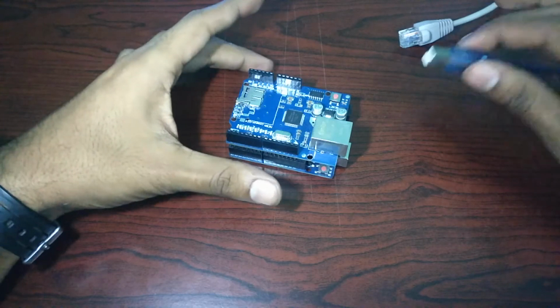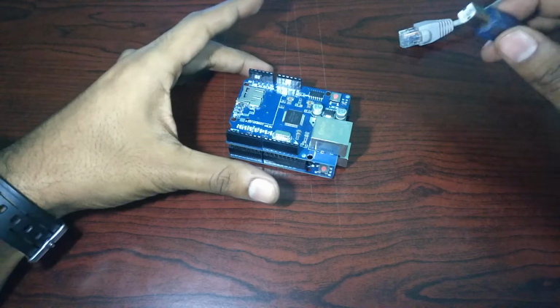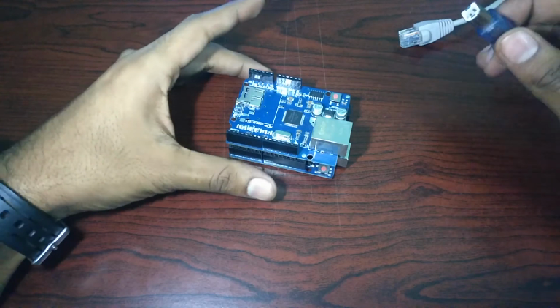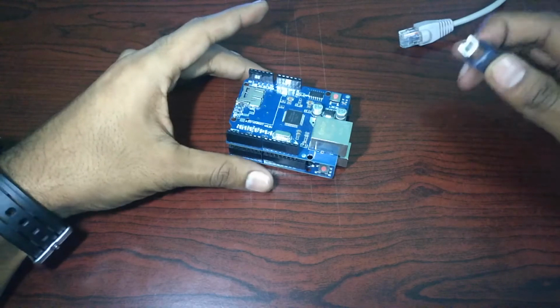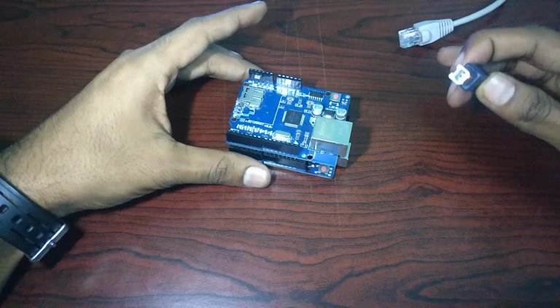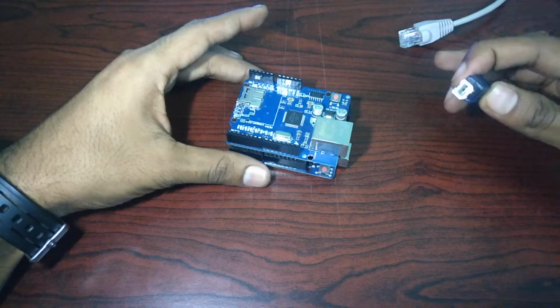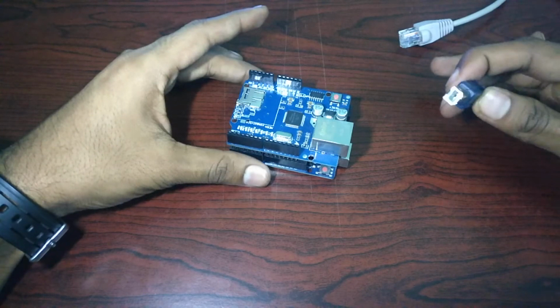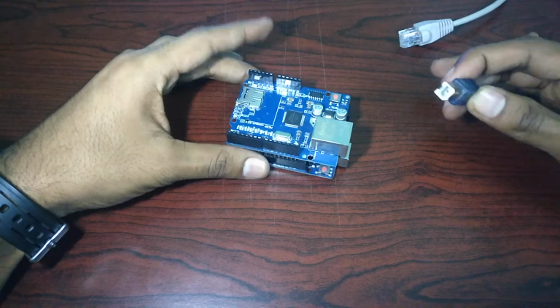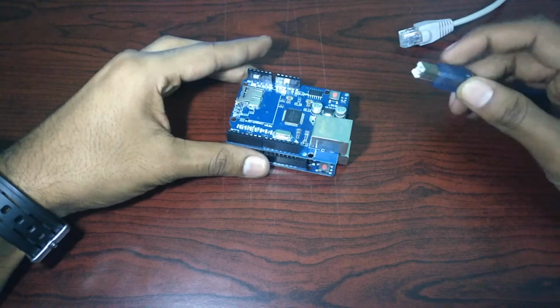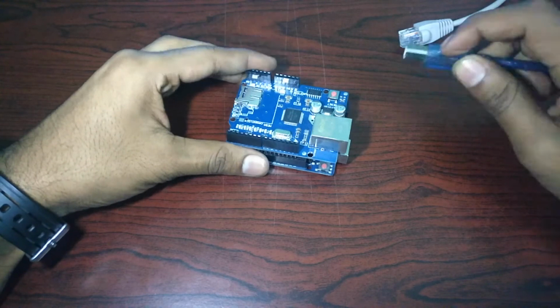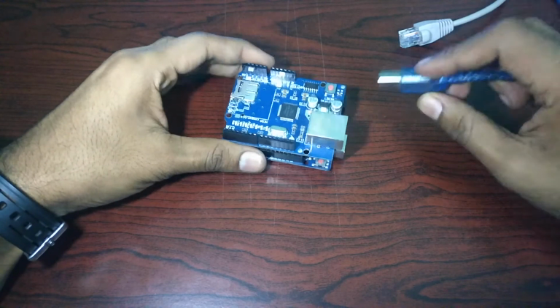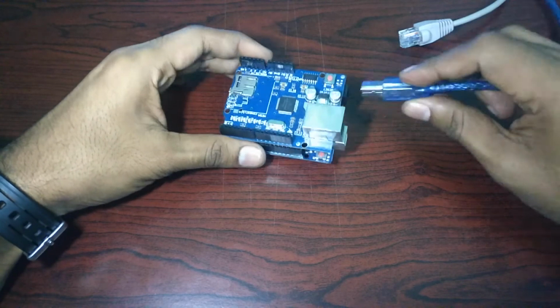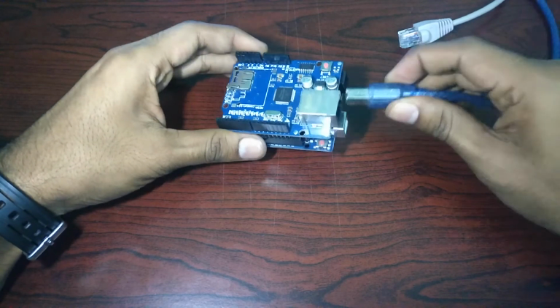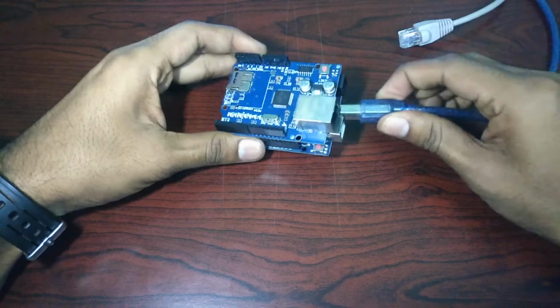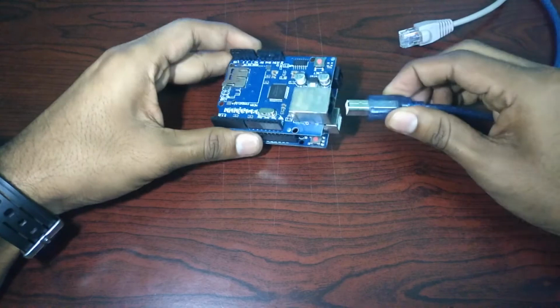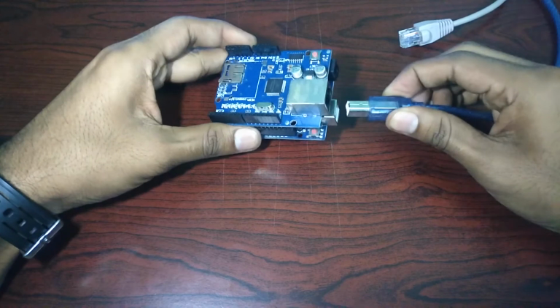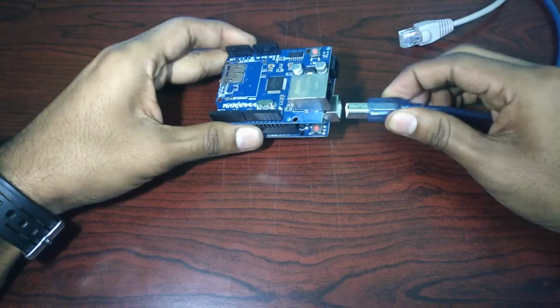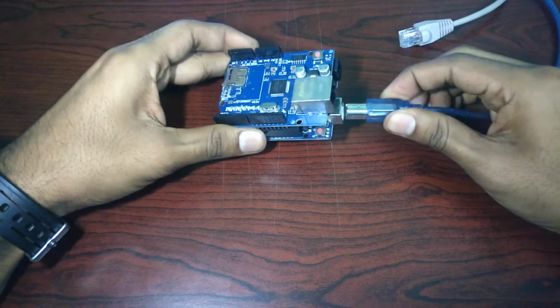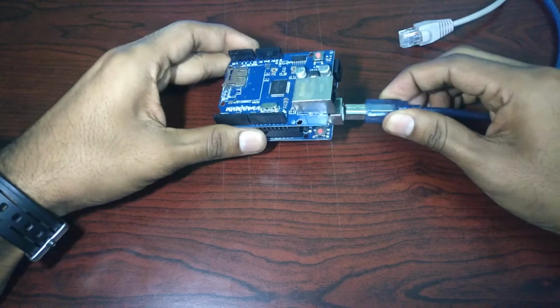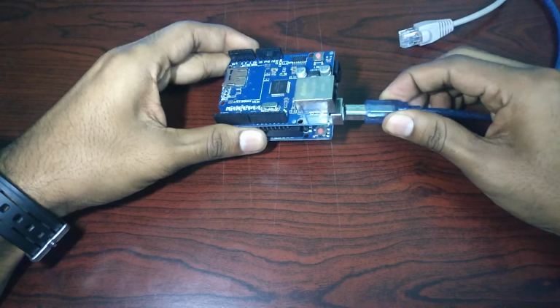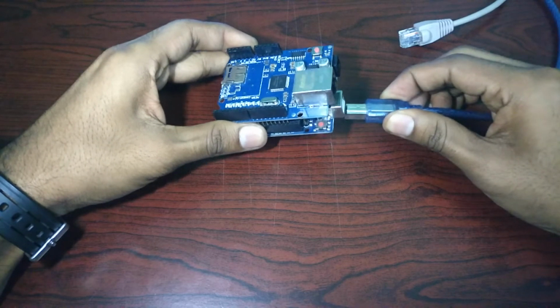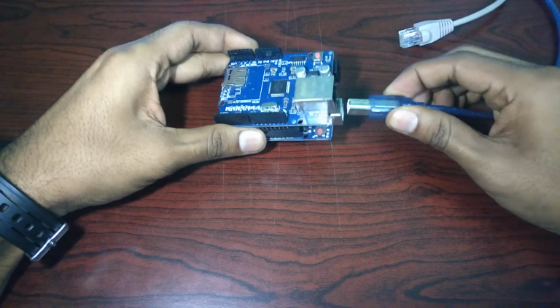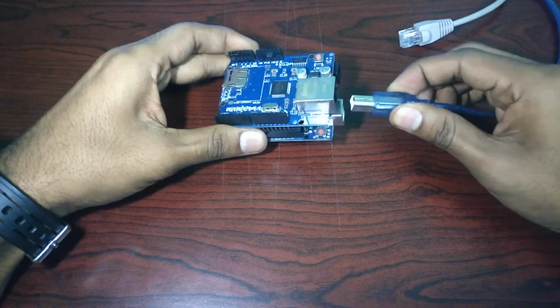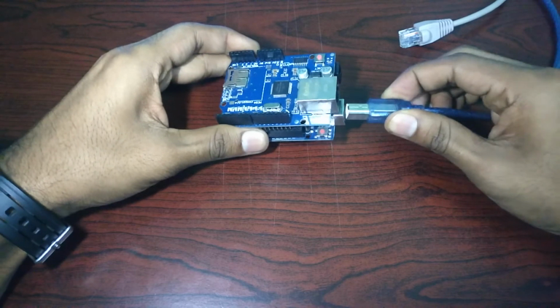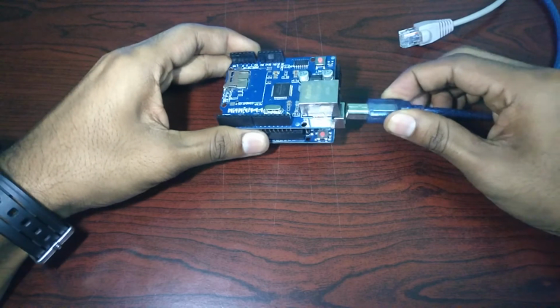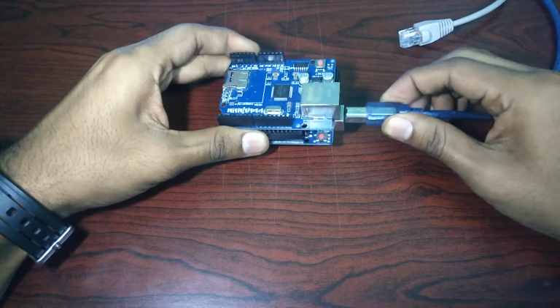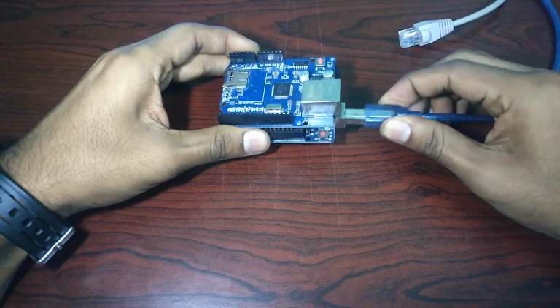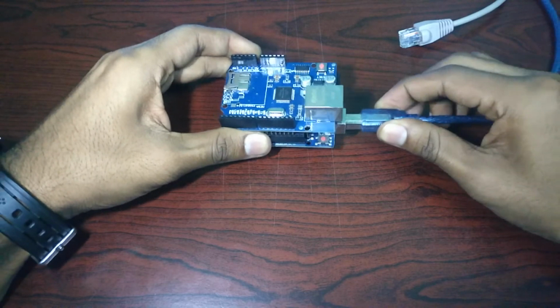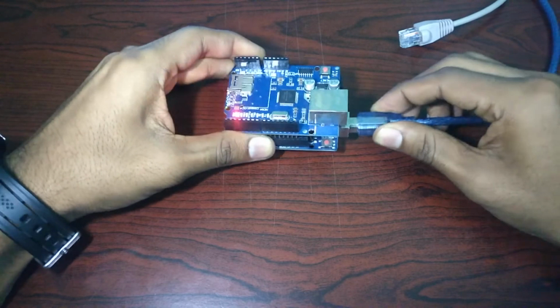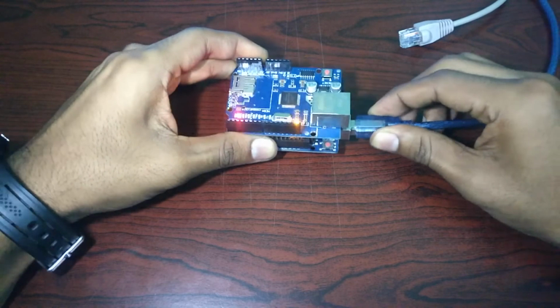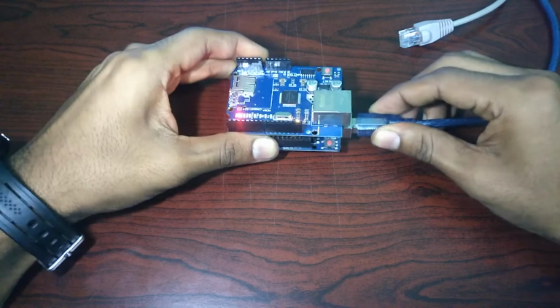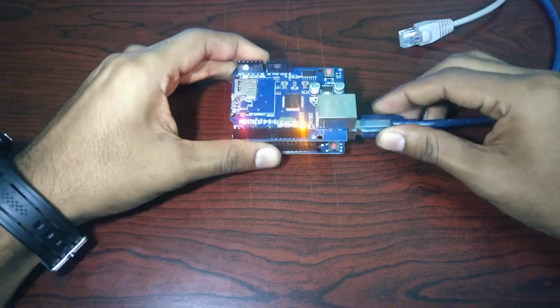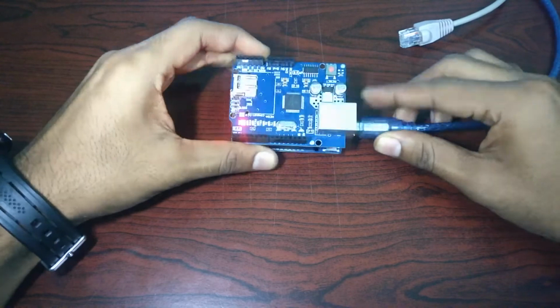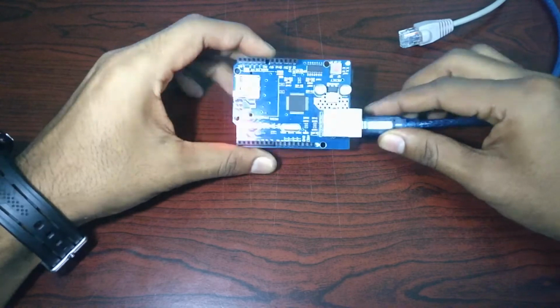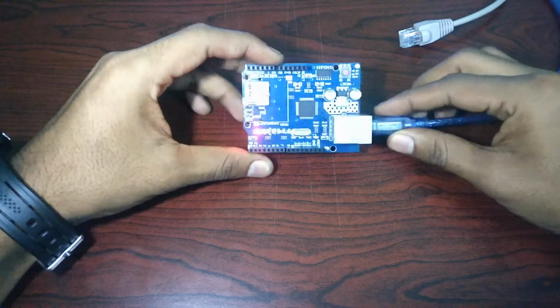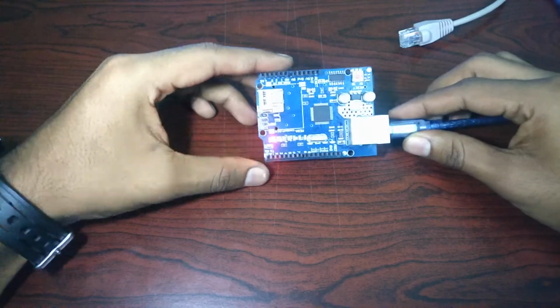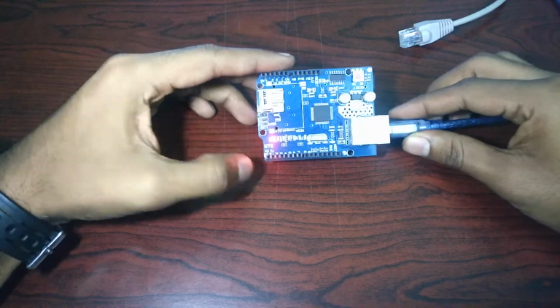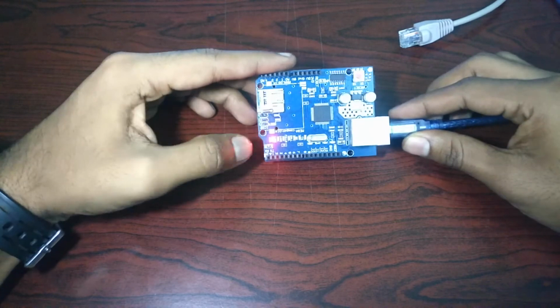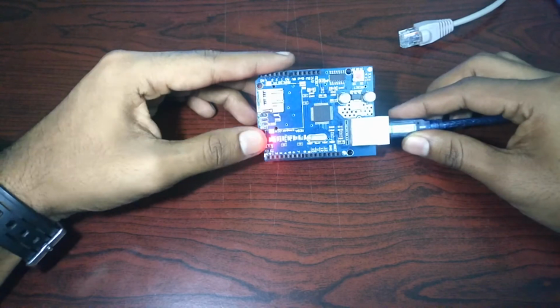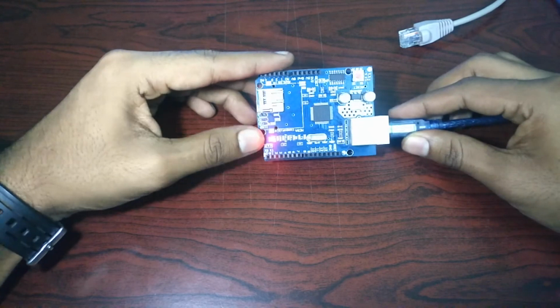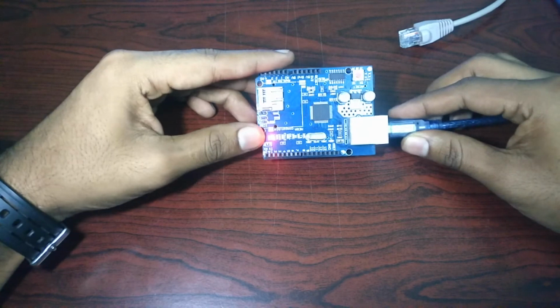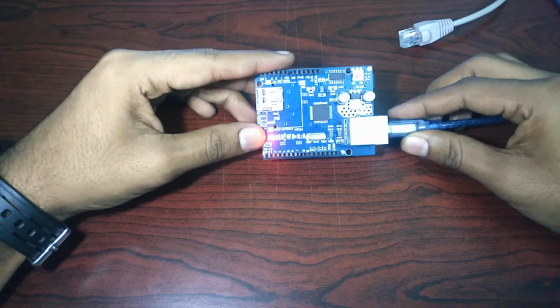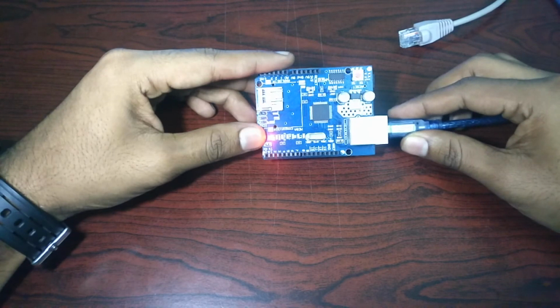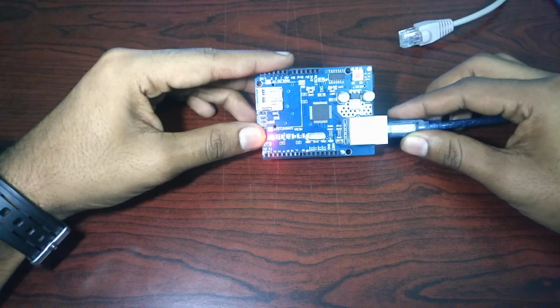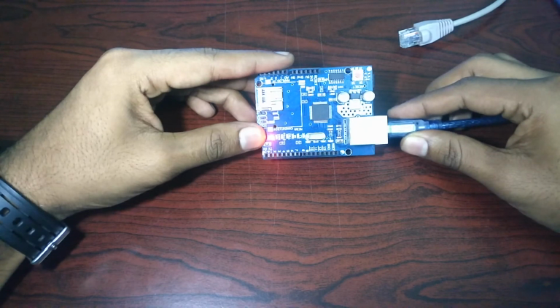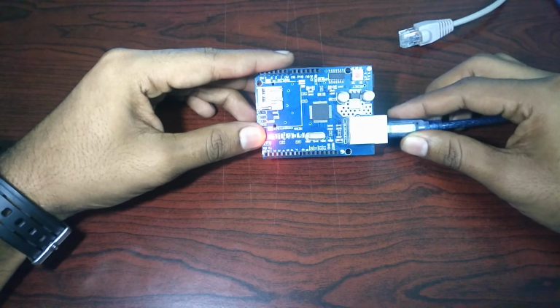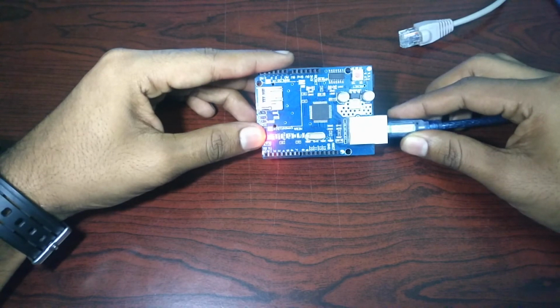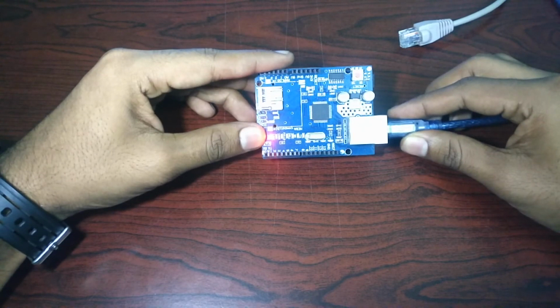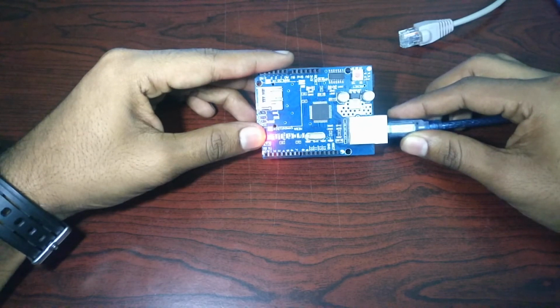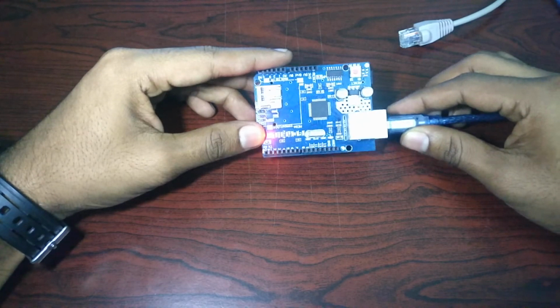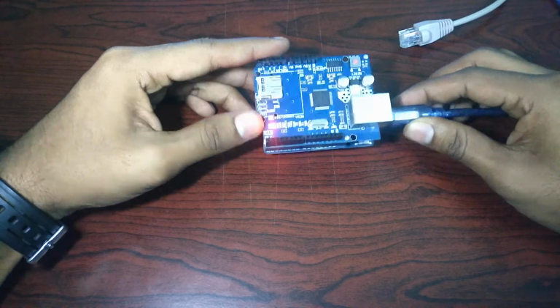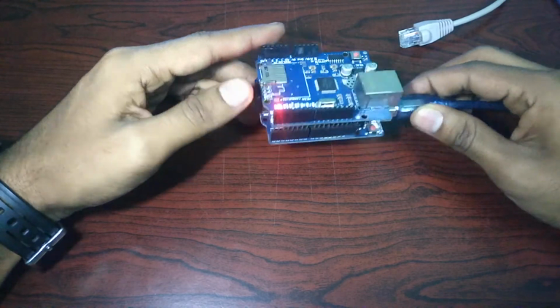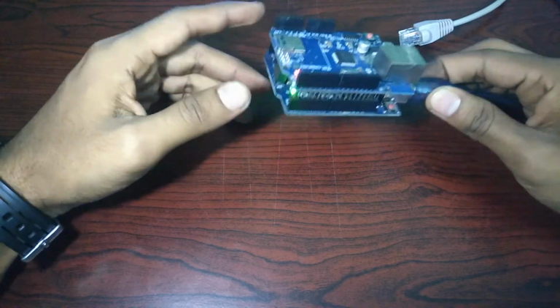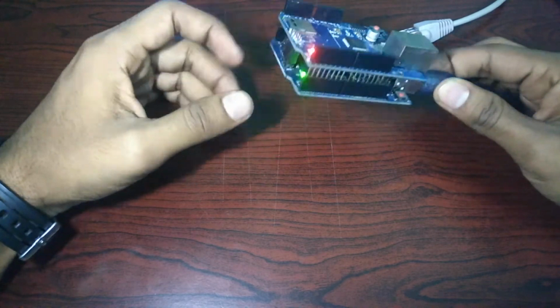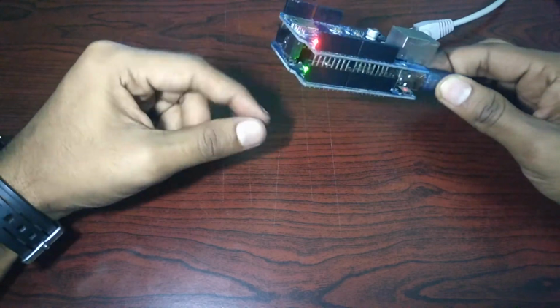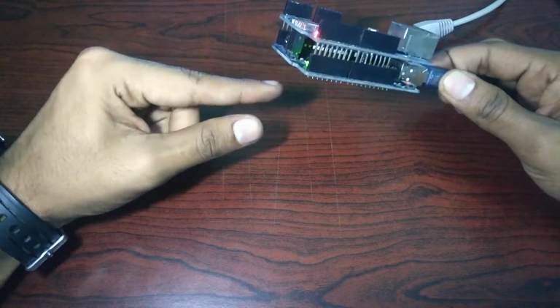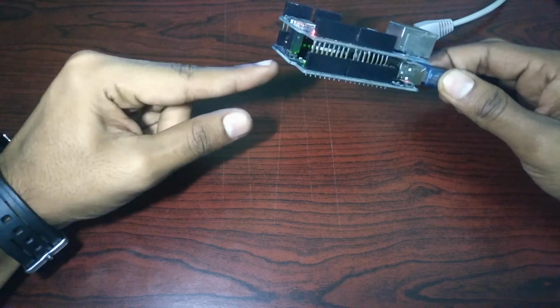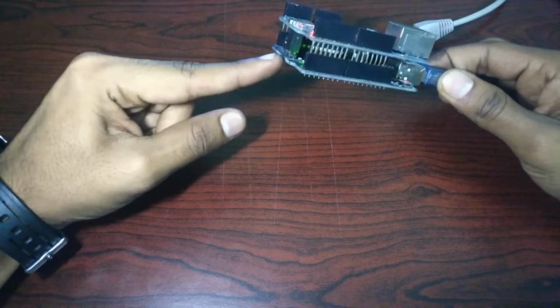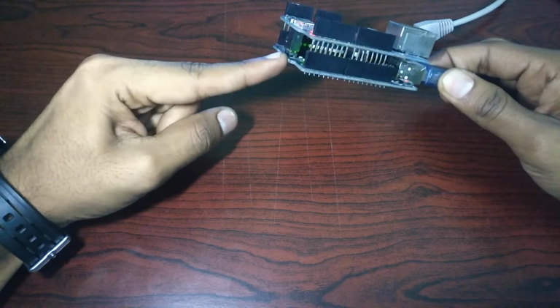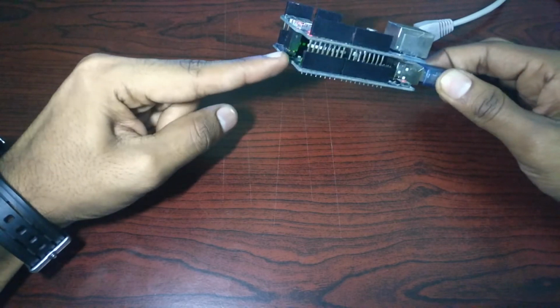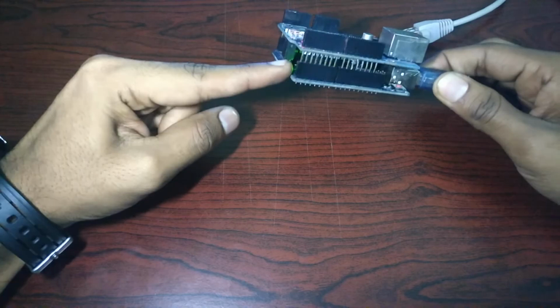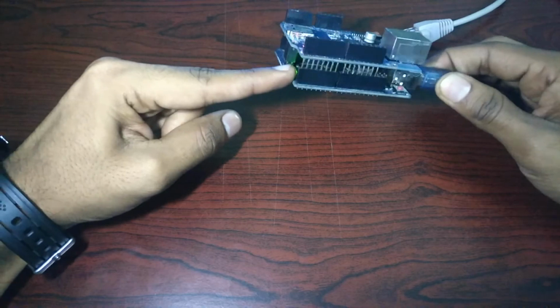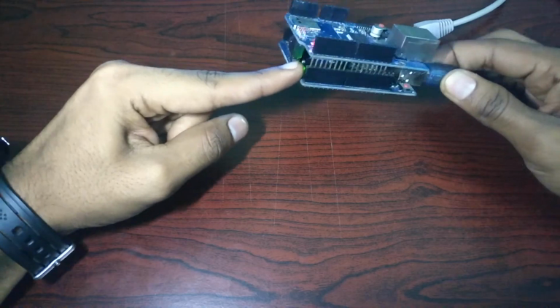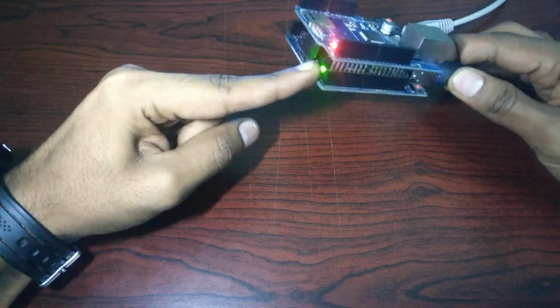Once that is done, power on the Arduino Yuno using the power cable. Make sure both the Yuno as well as the ethernet shield are powering up.